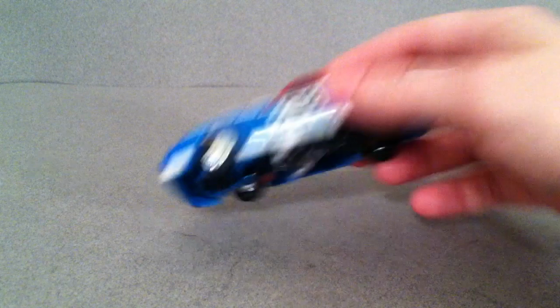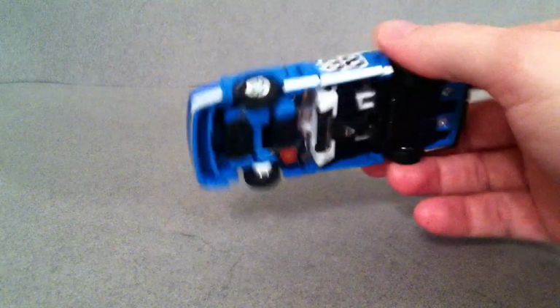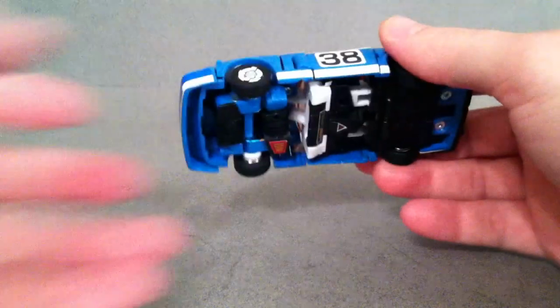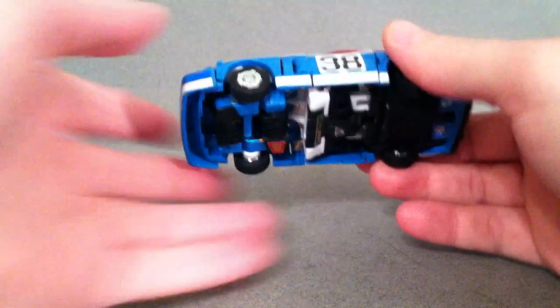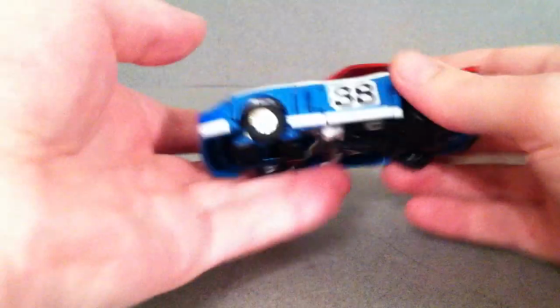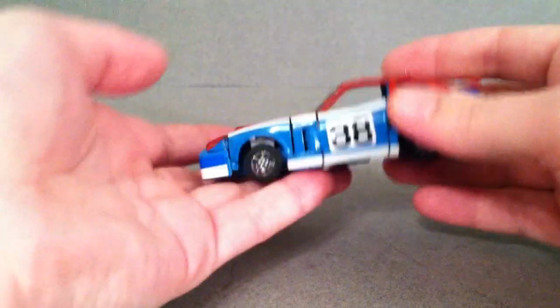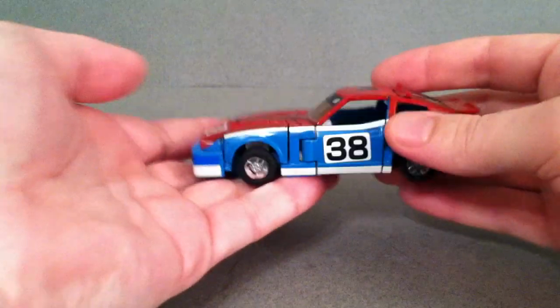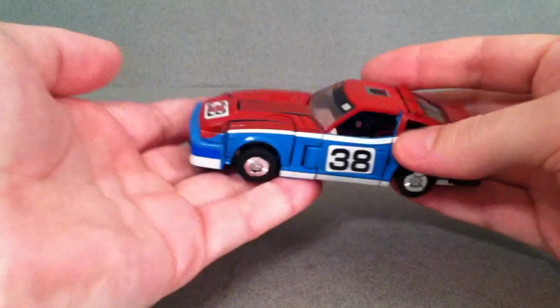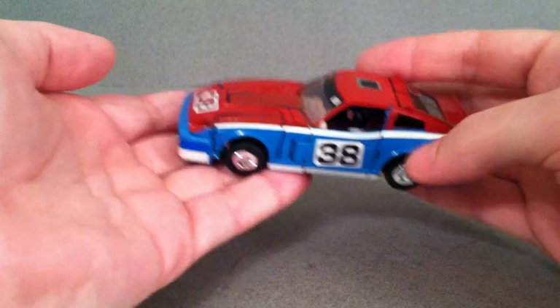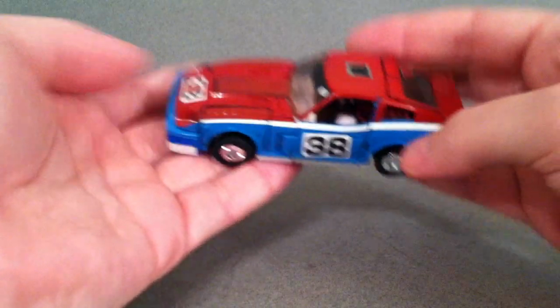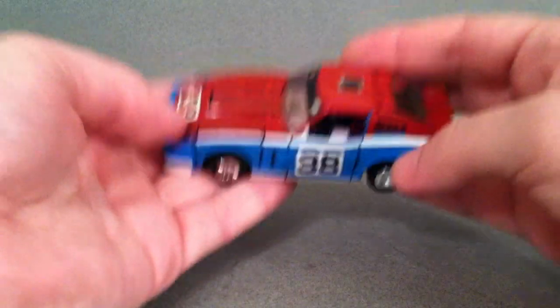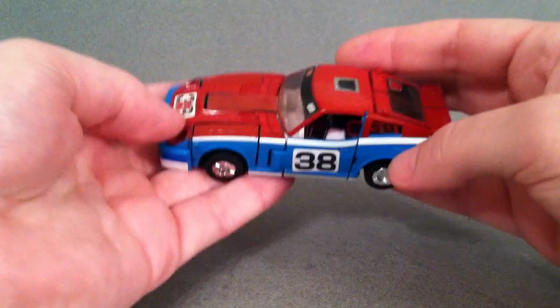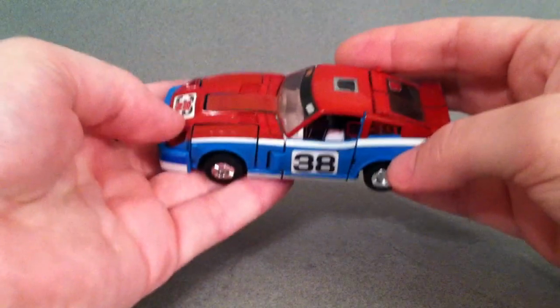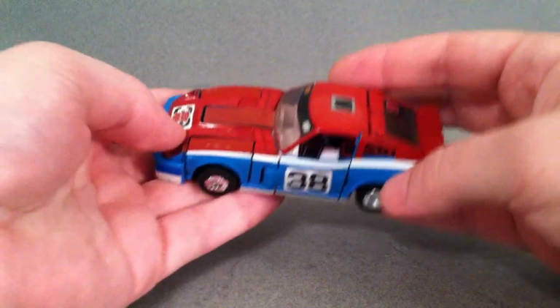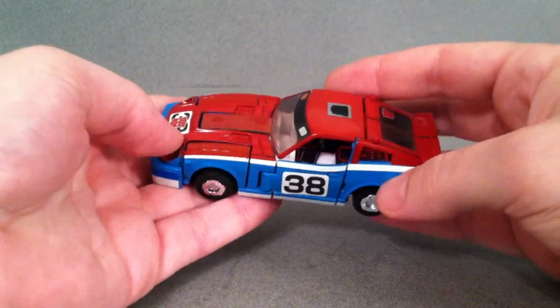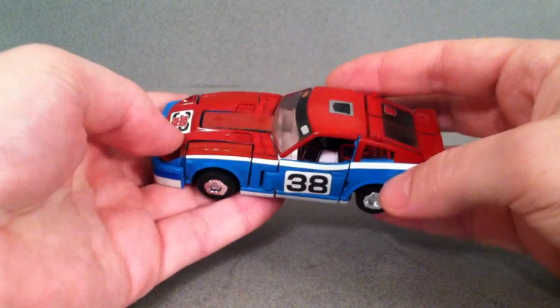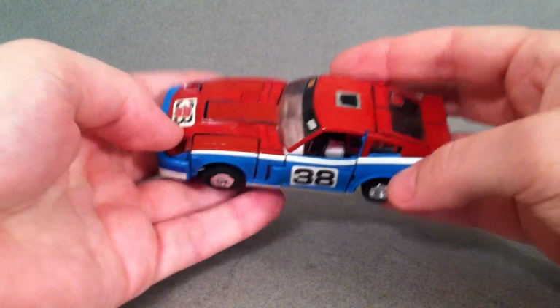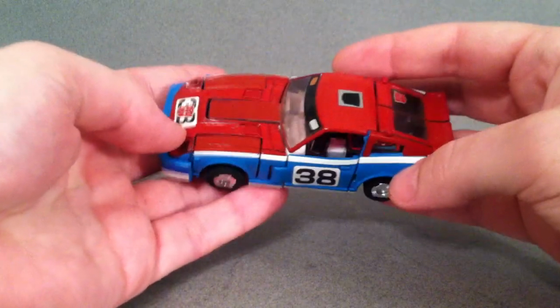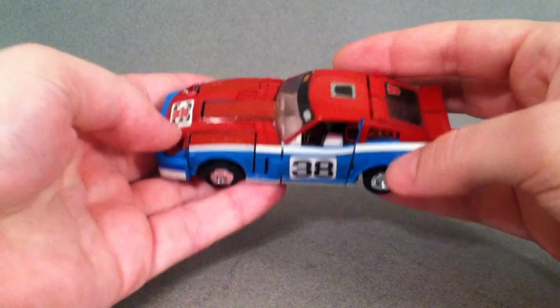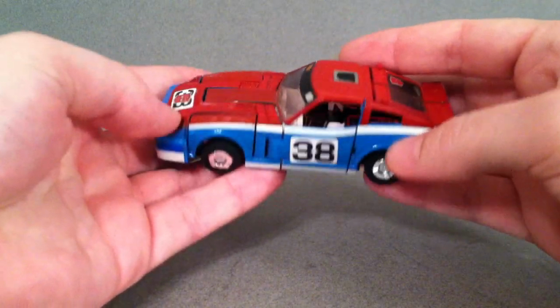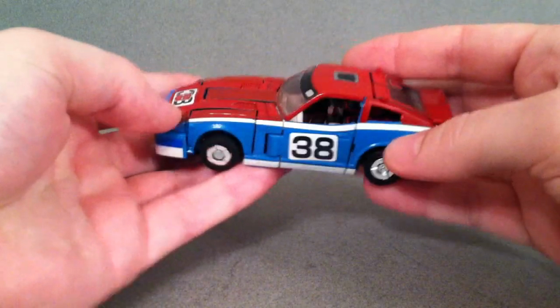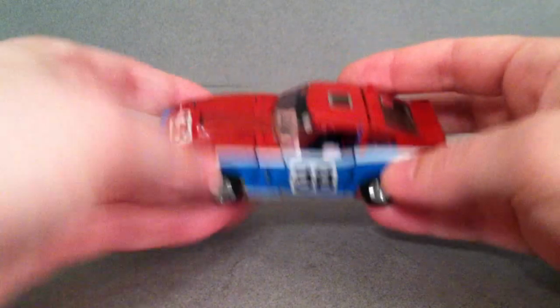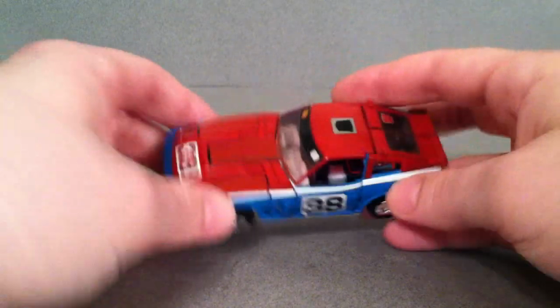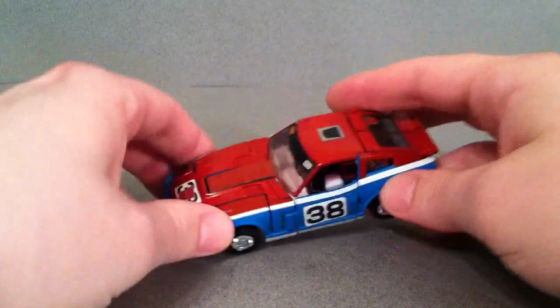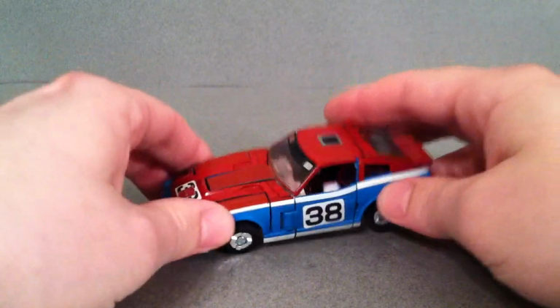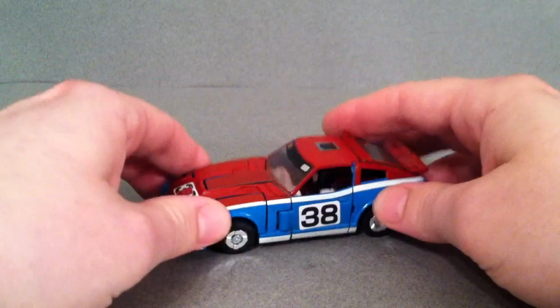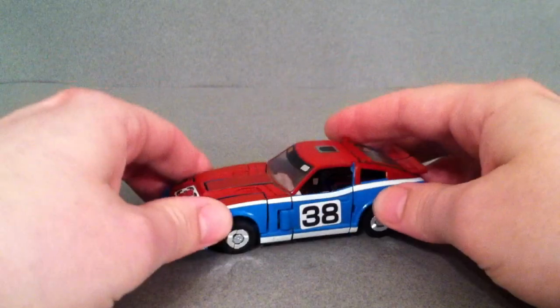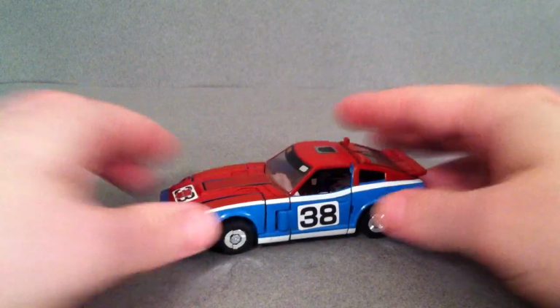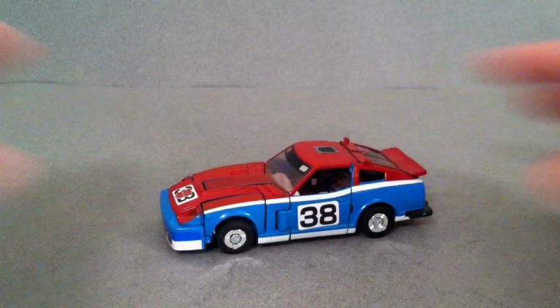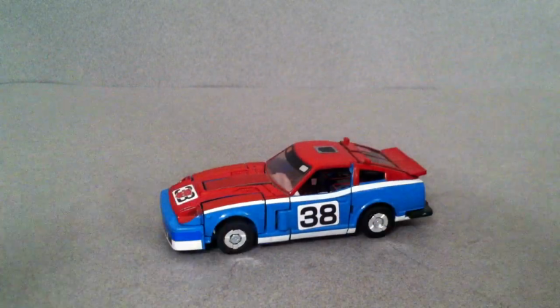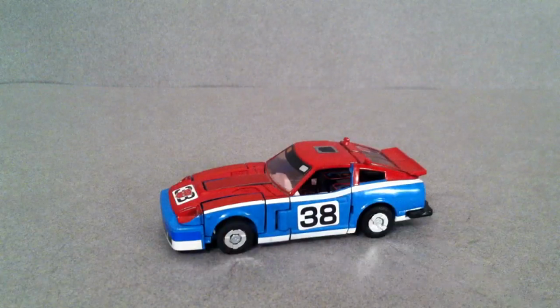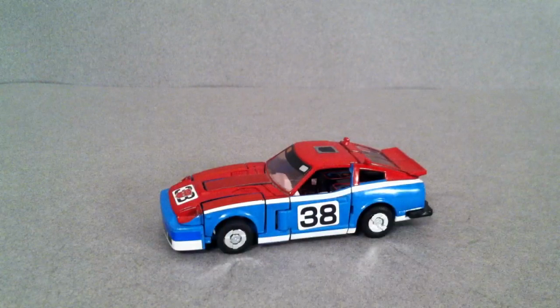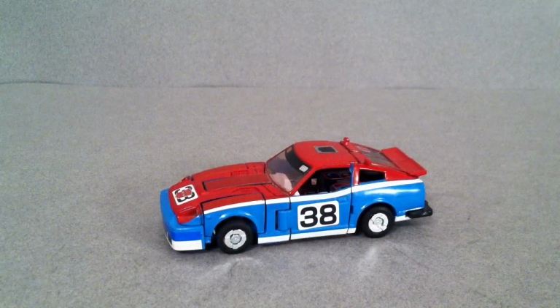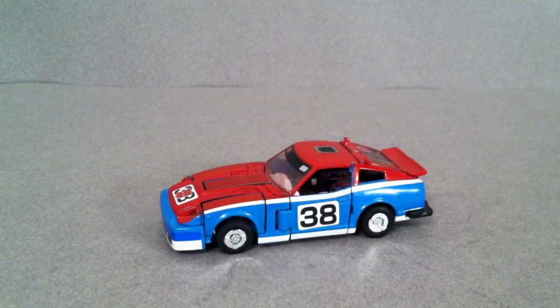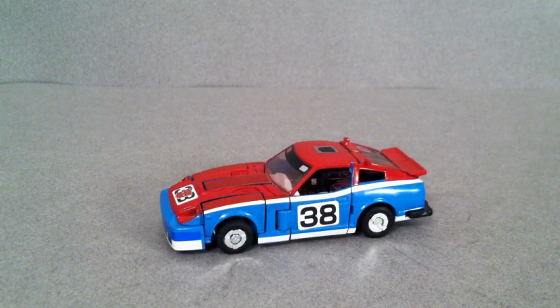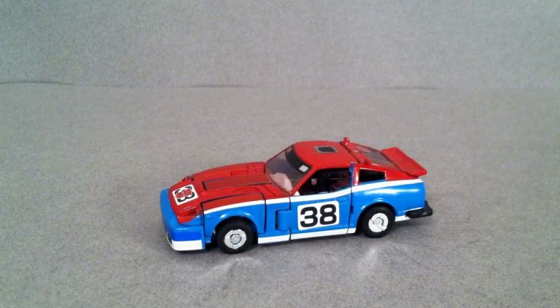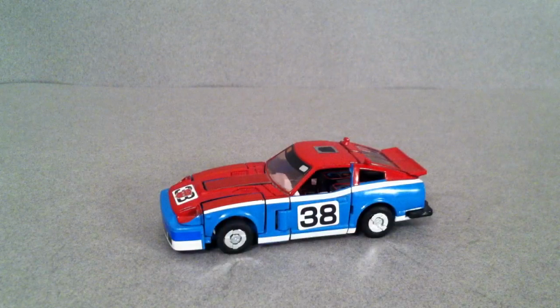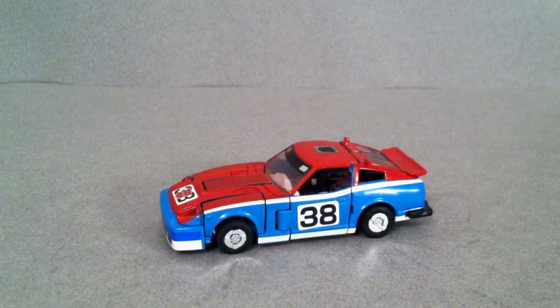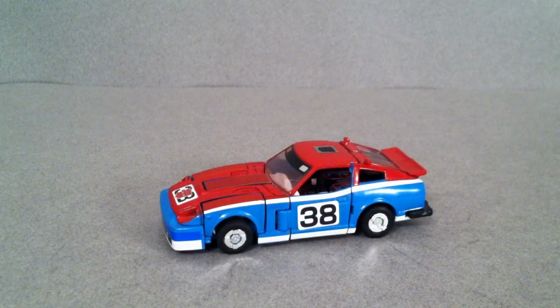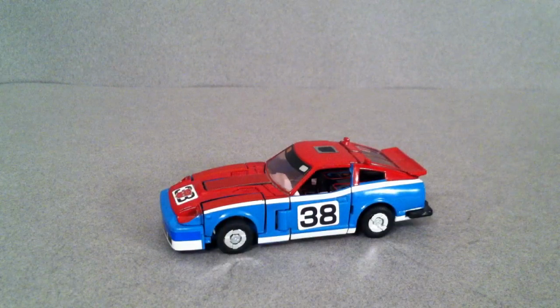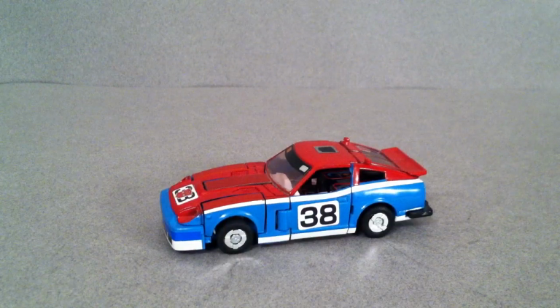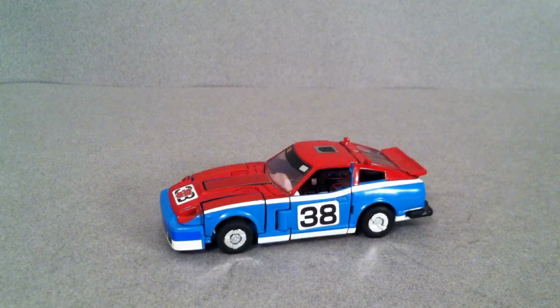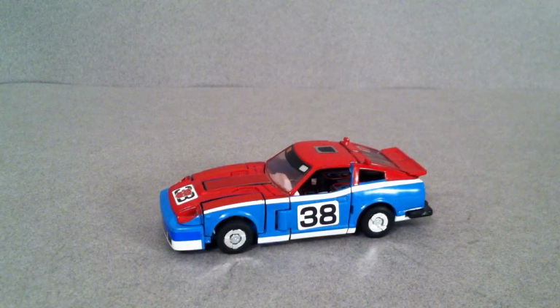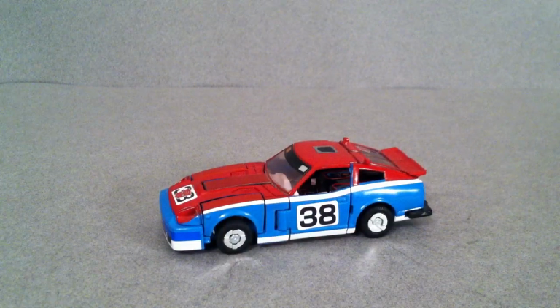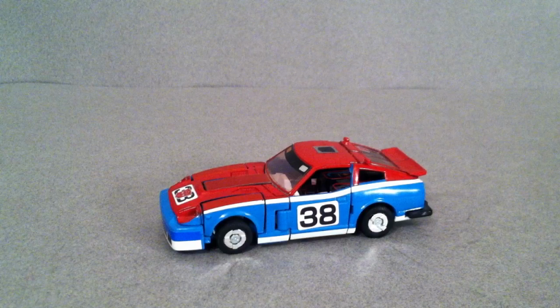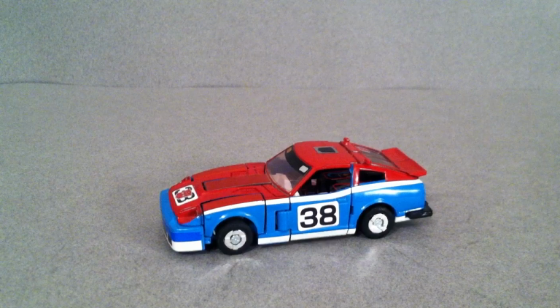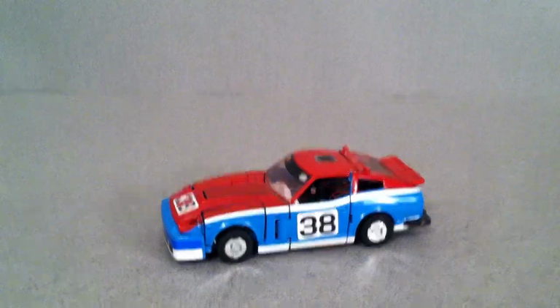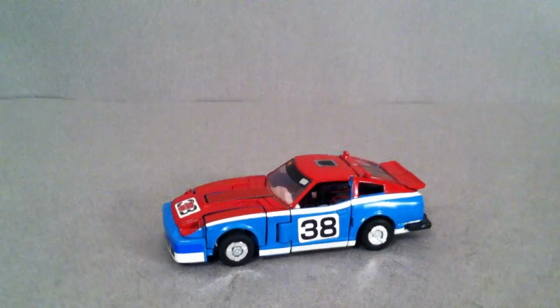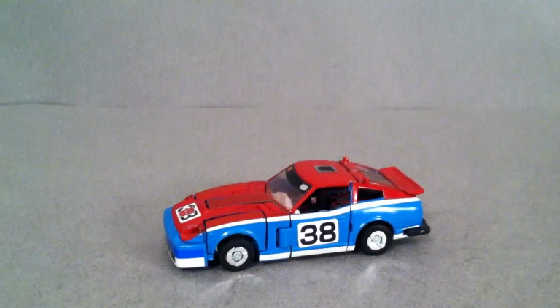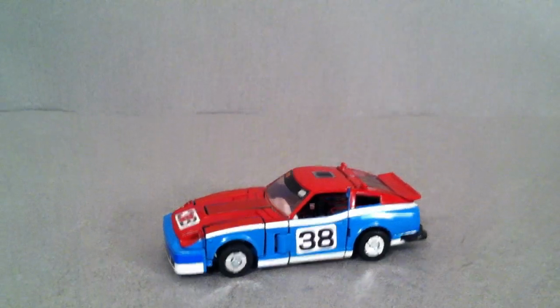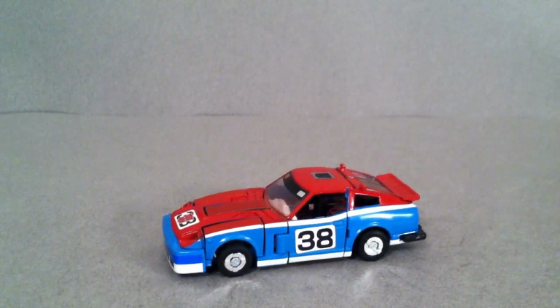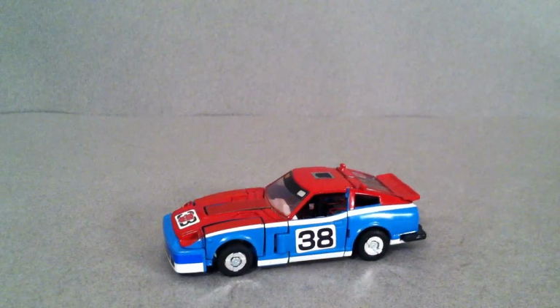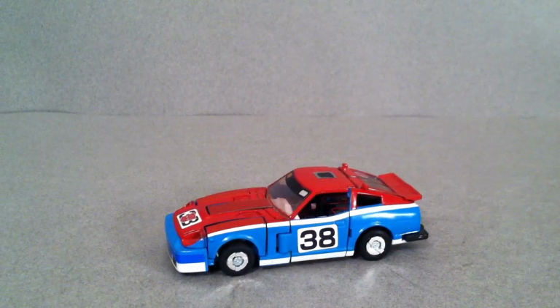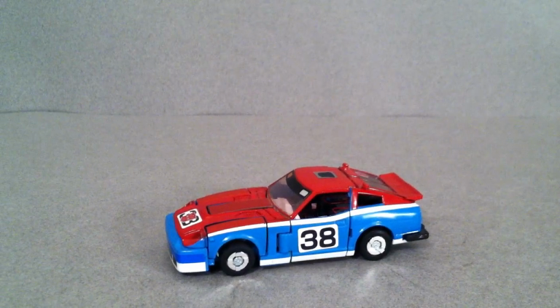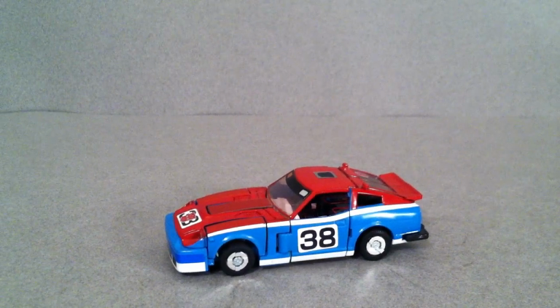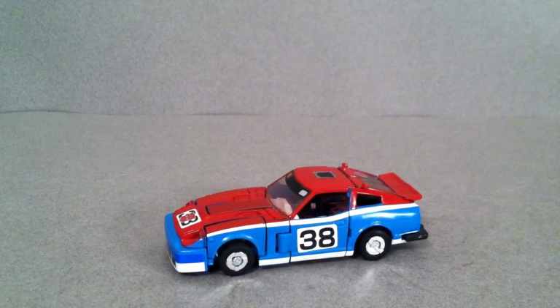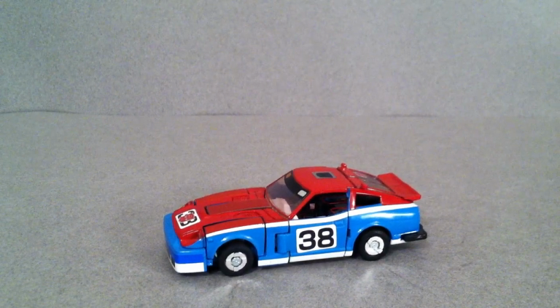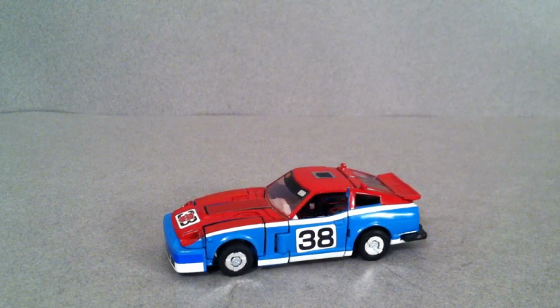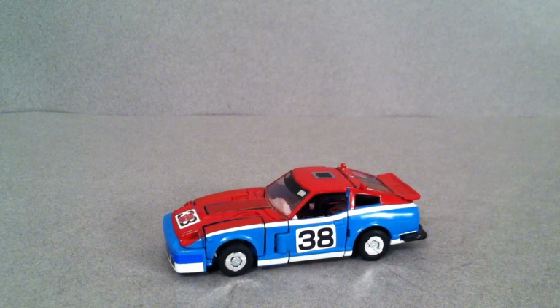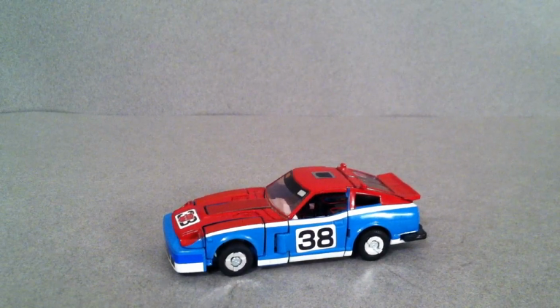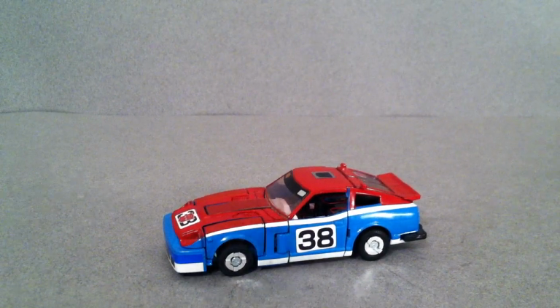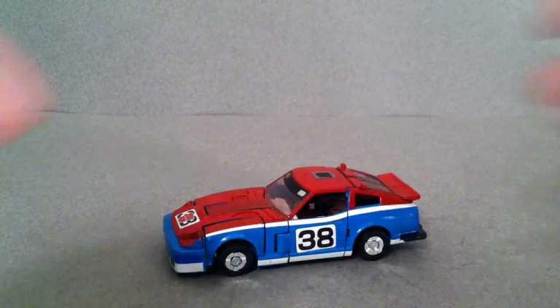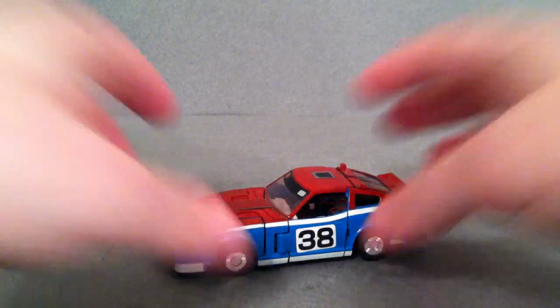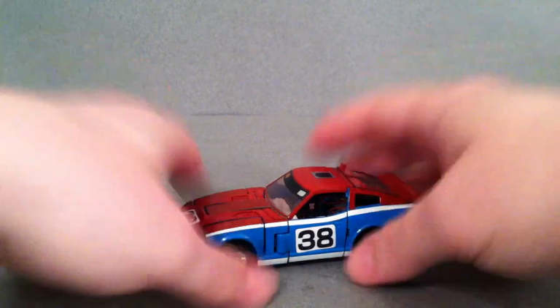We'll go ahead and get into the transformation. You've probably already seen this if you've seen the Blue Streak and Prowl video — I did them in the same one.